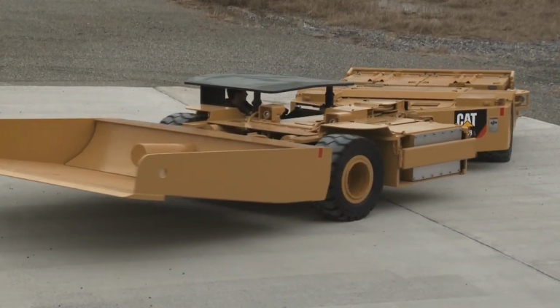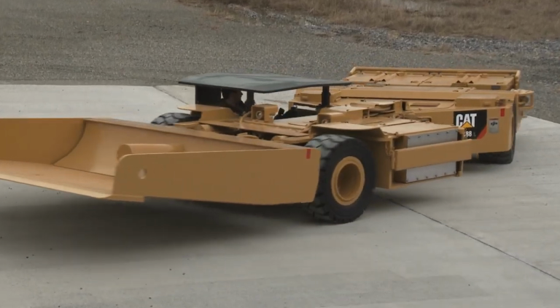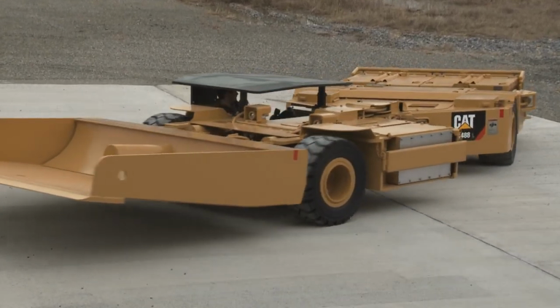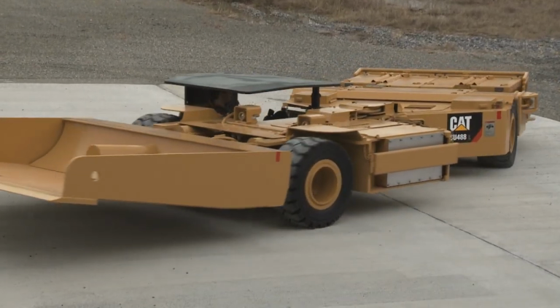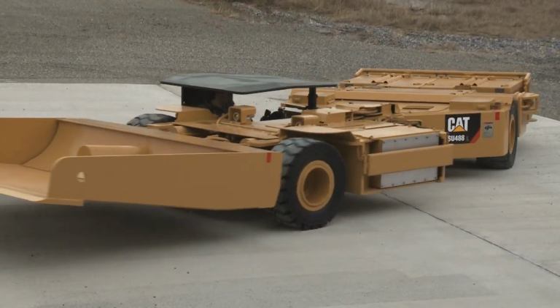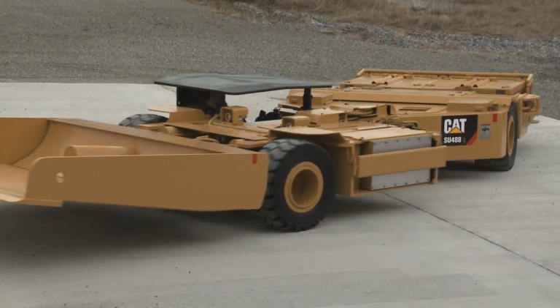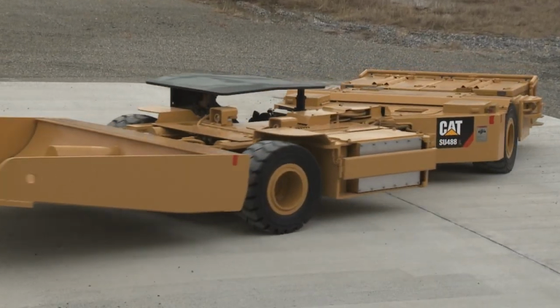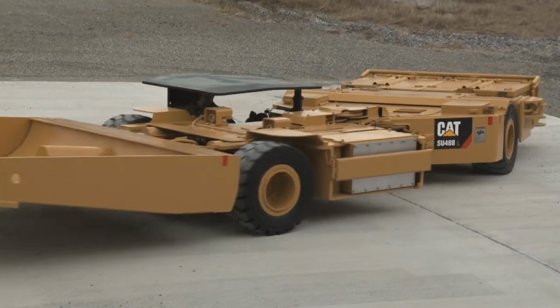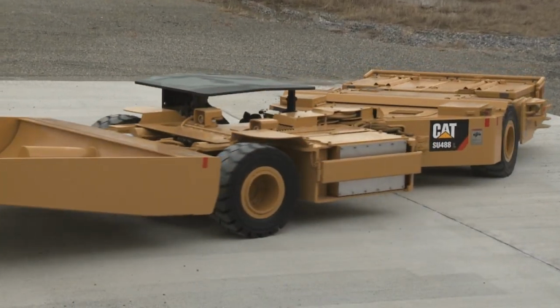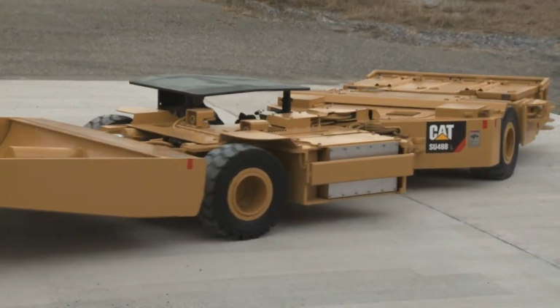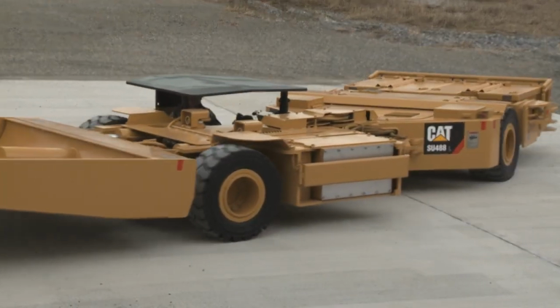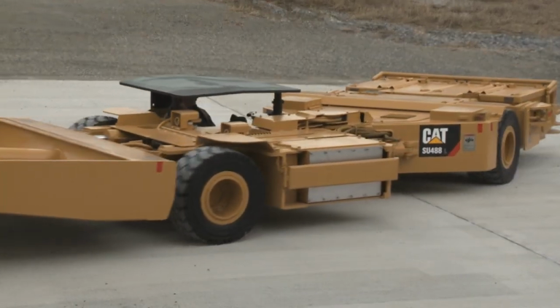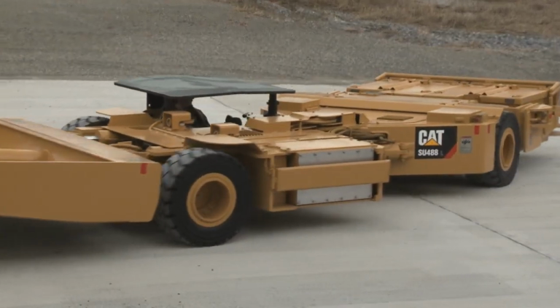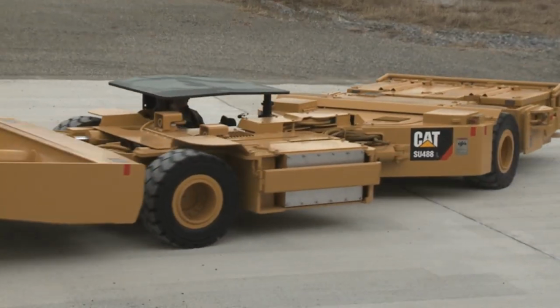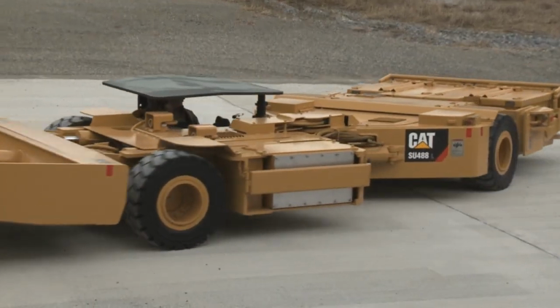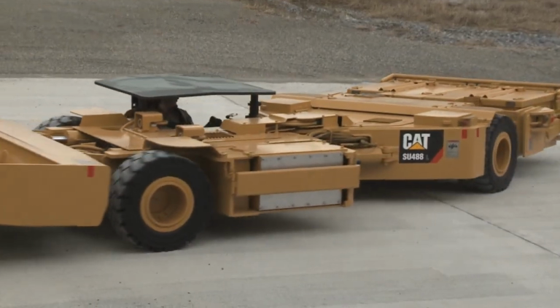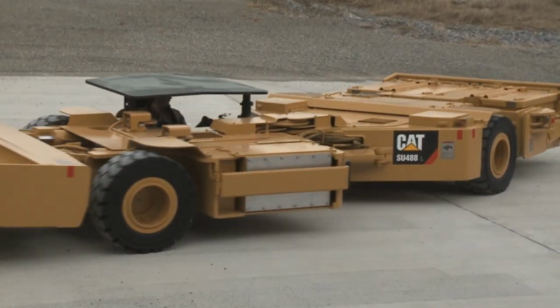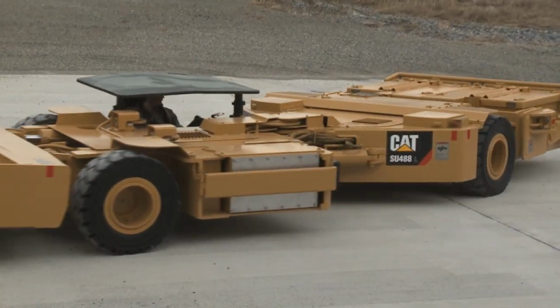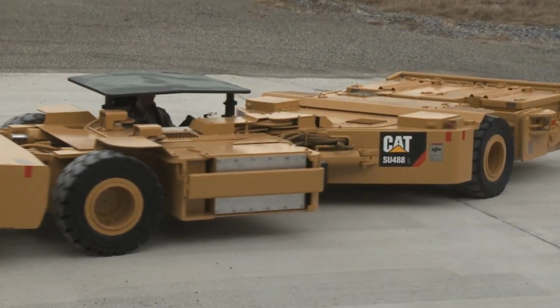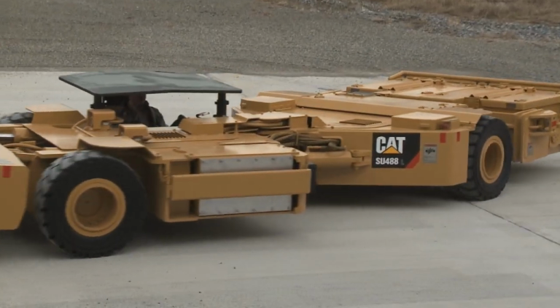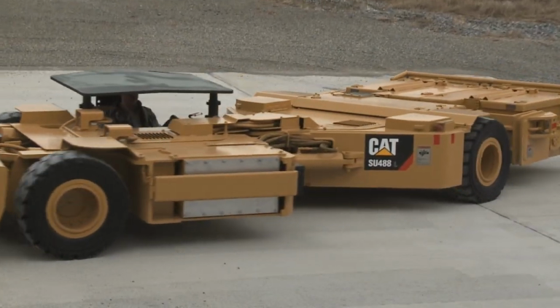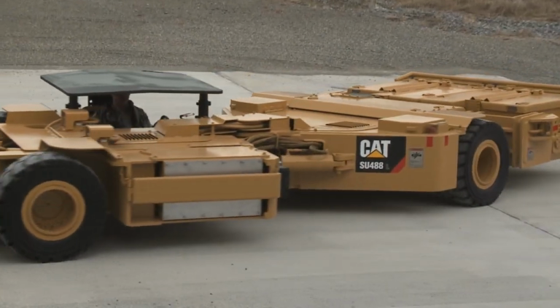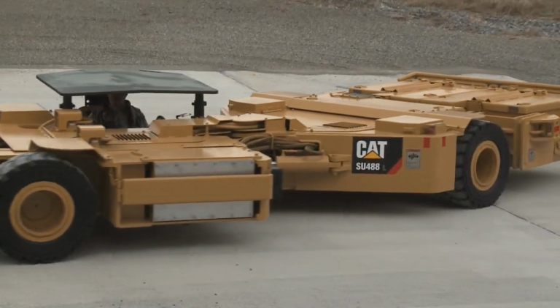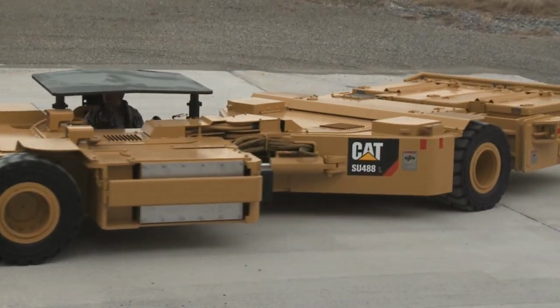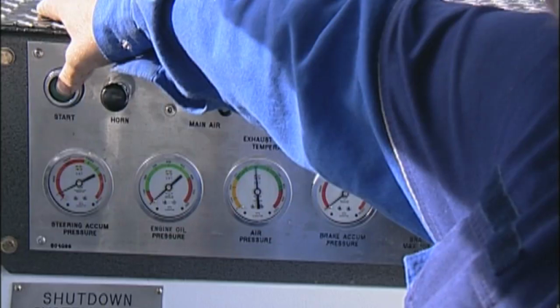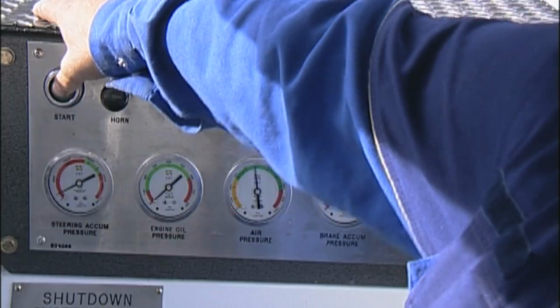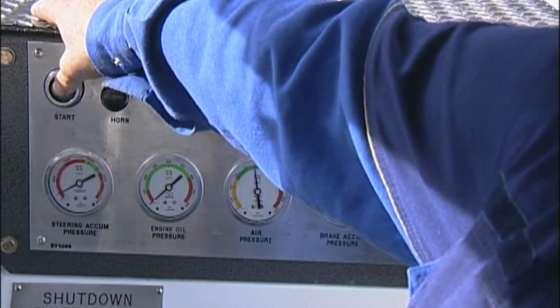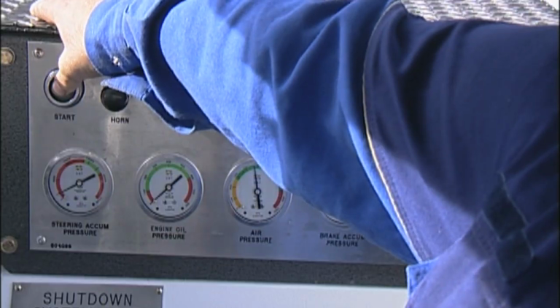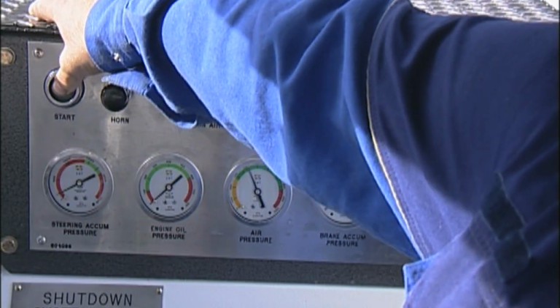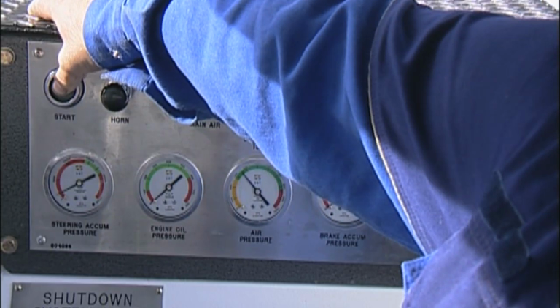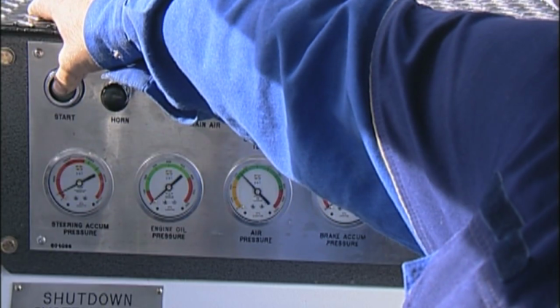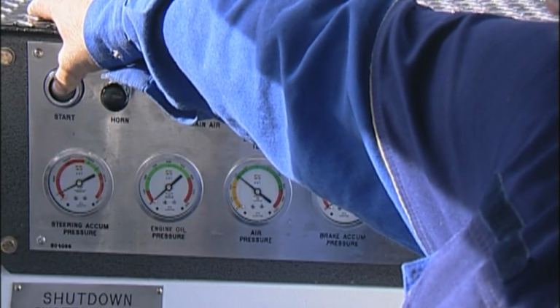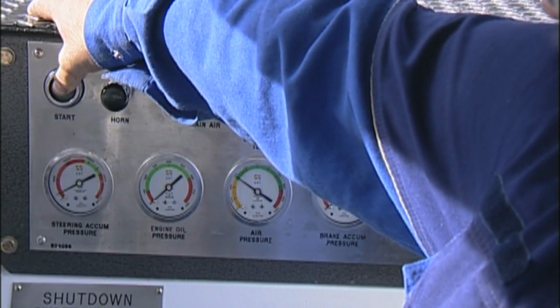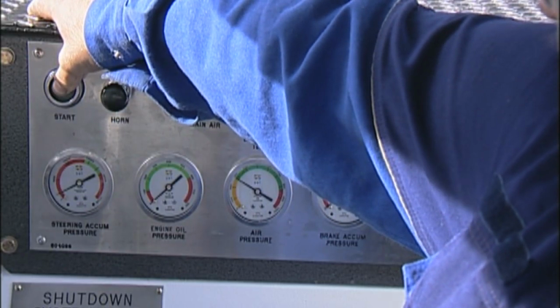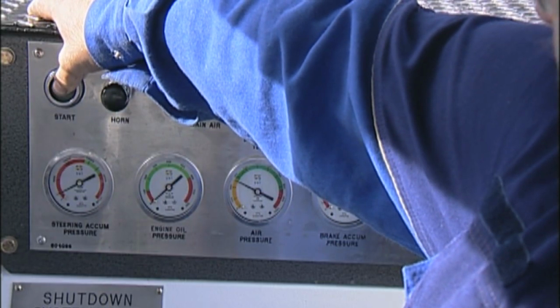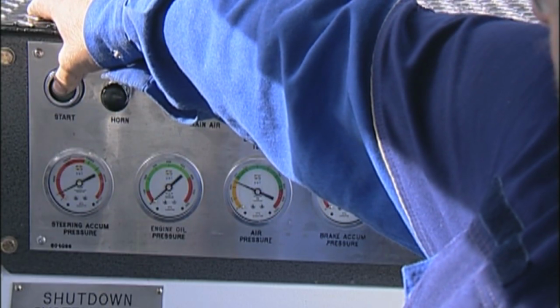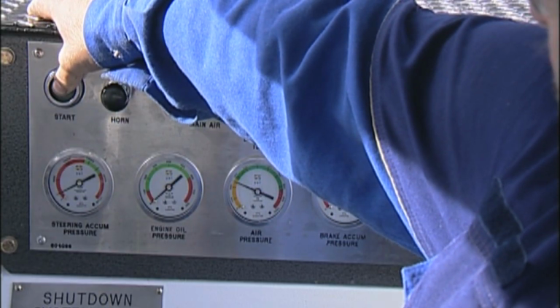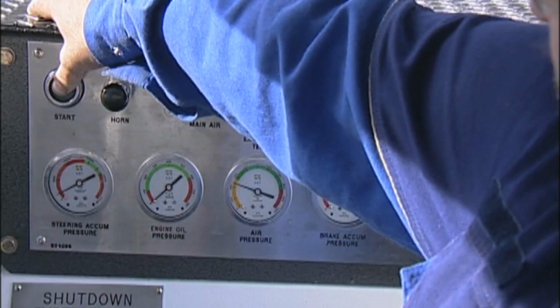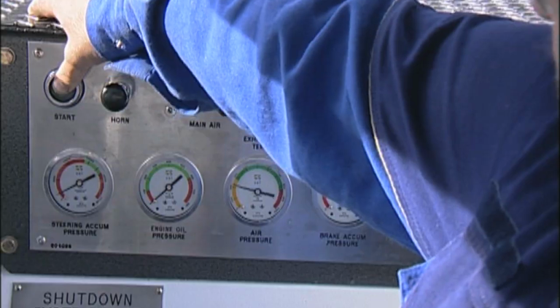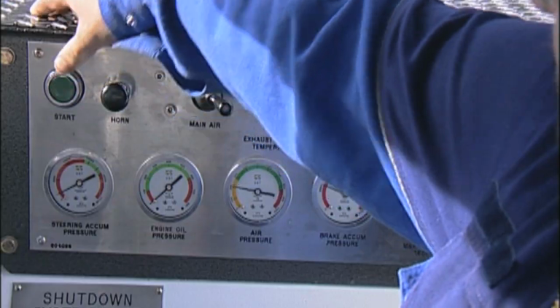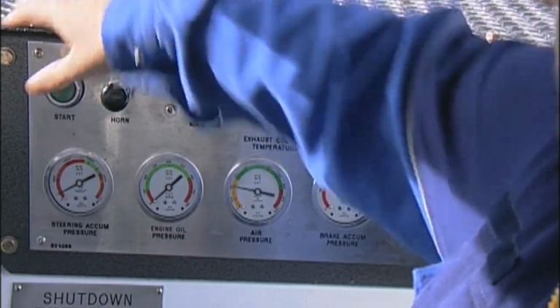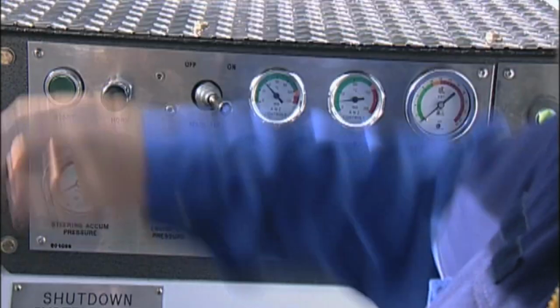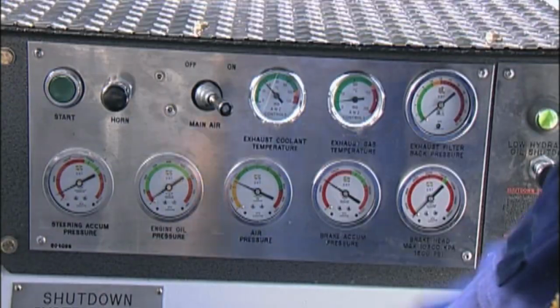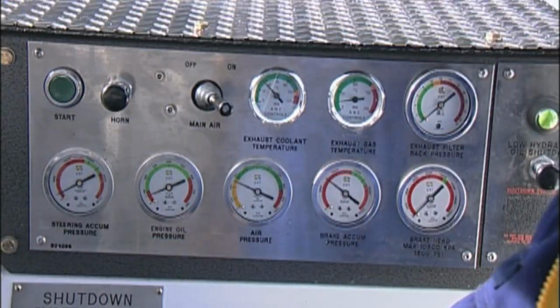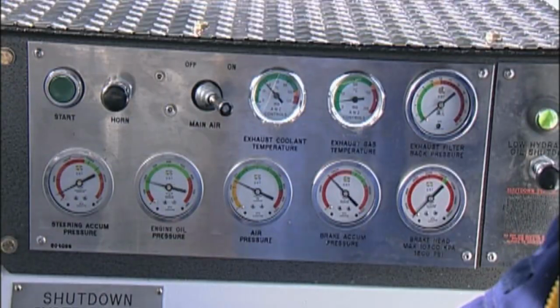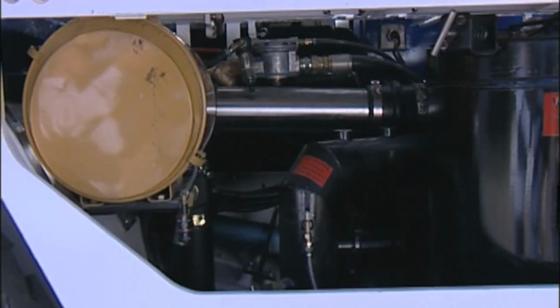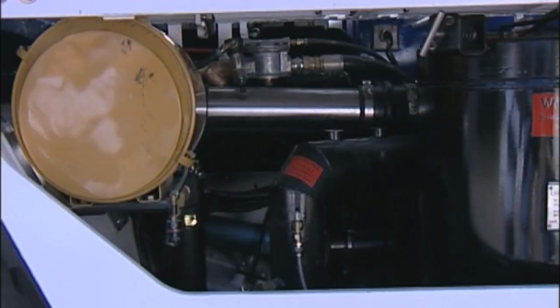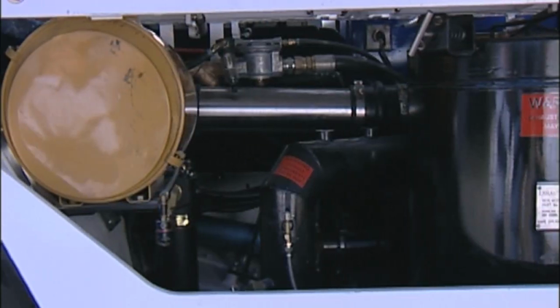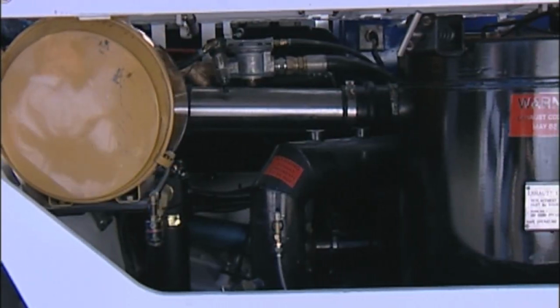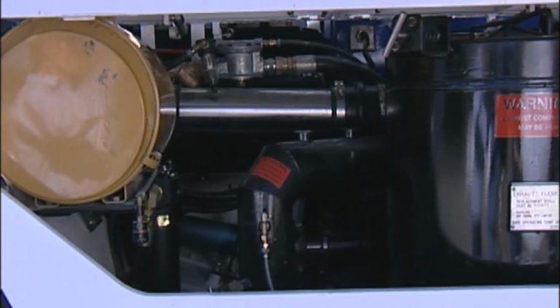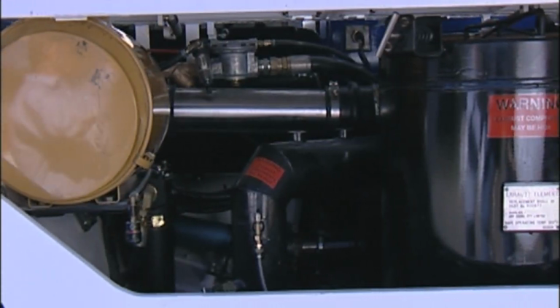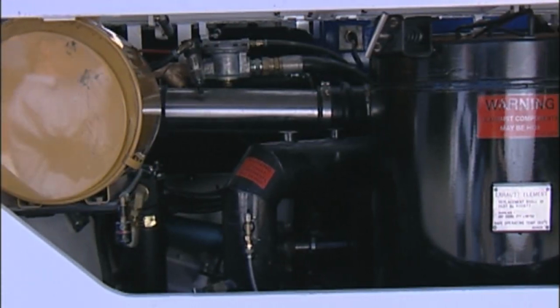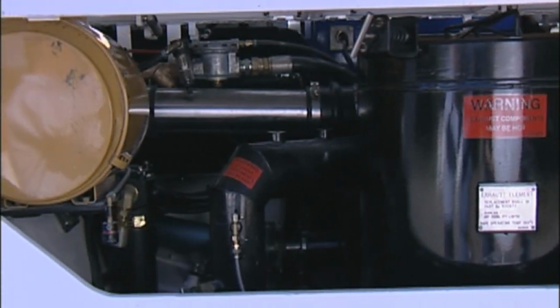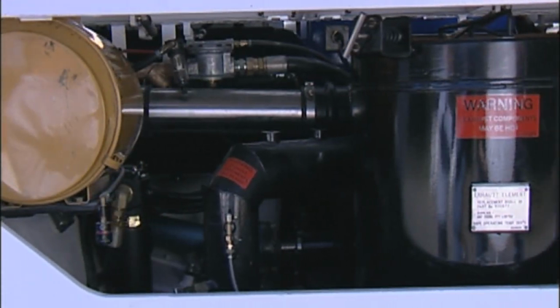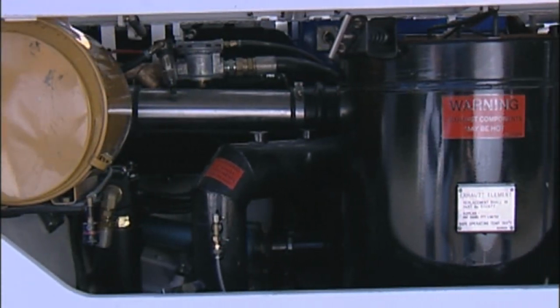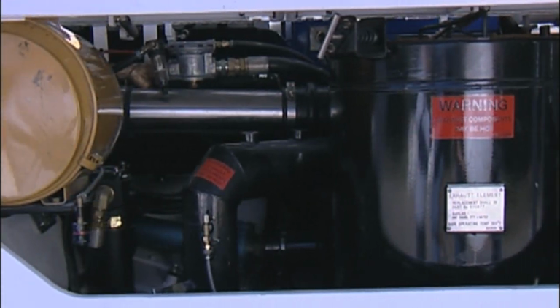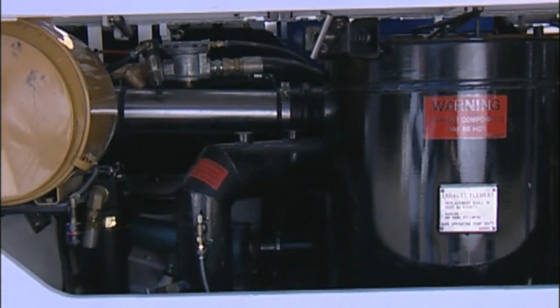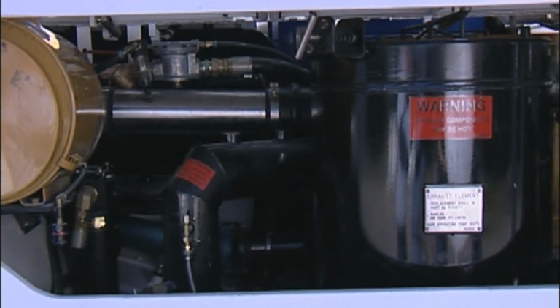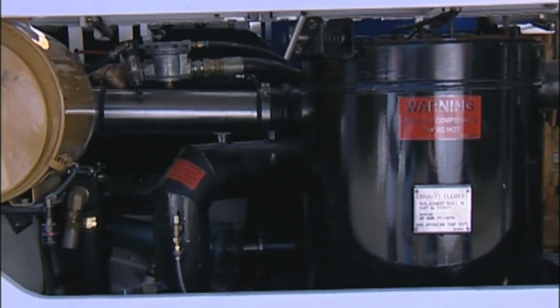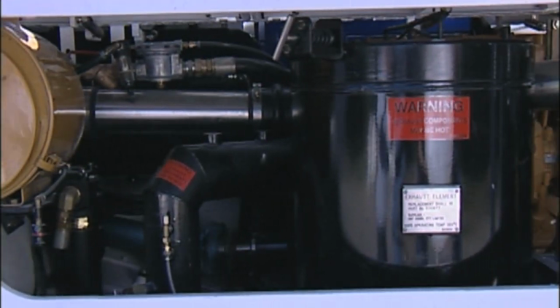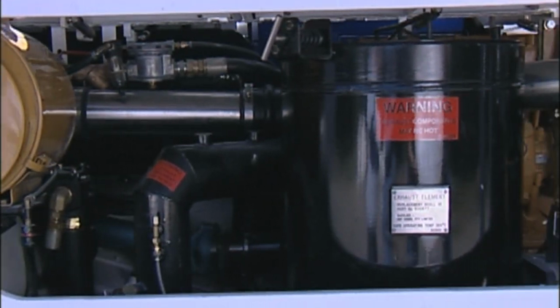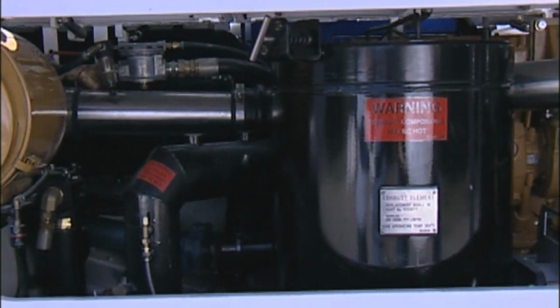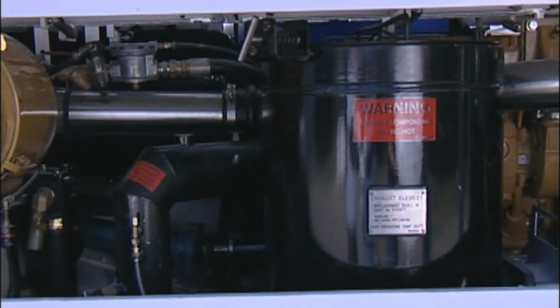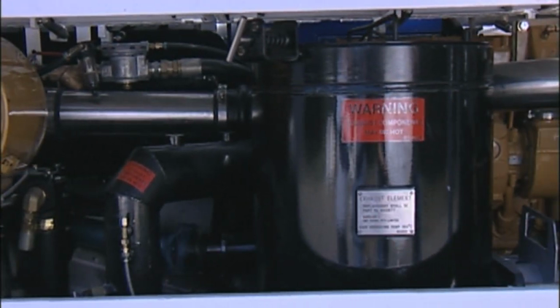With a full range of battery or diesel-powered vehicles, Caterpillar has an answer to every challenge in room and pillar mining.